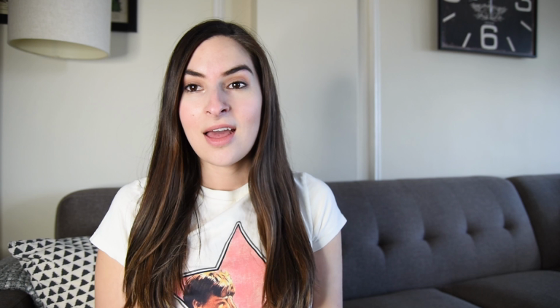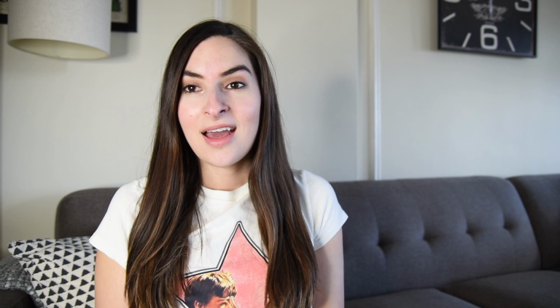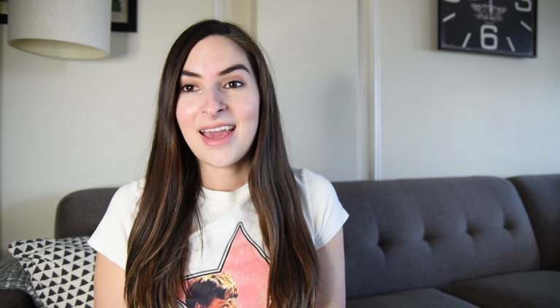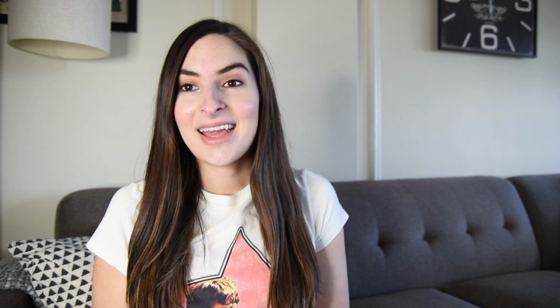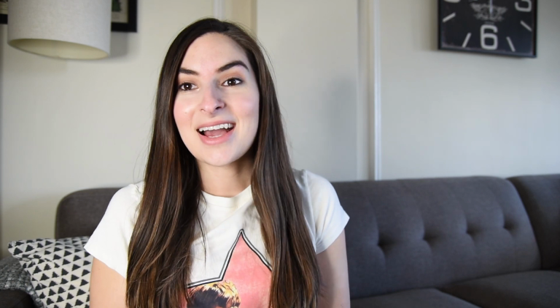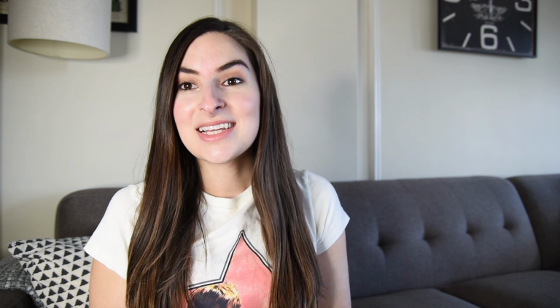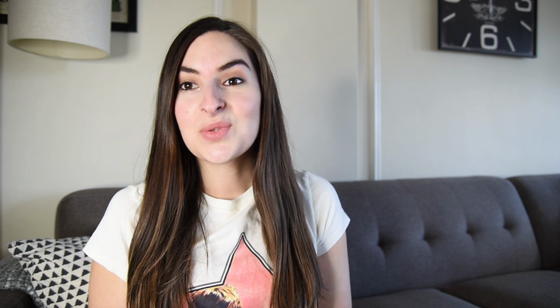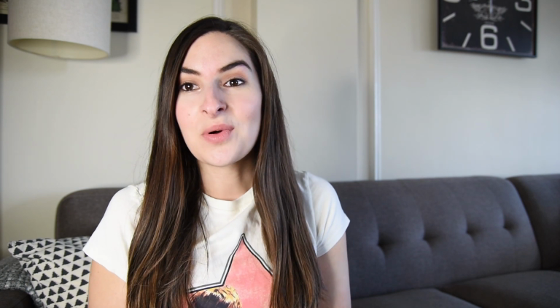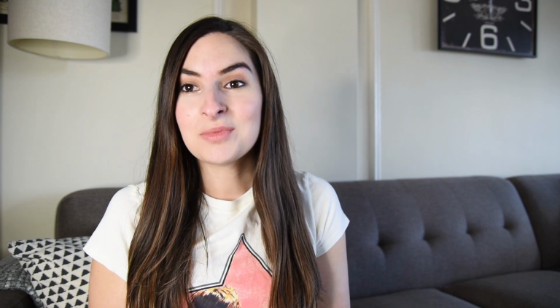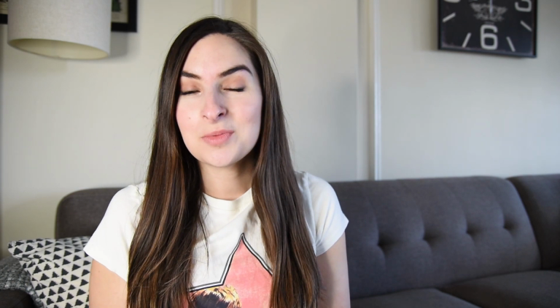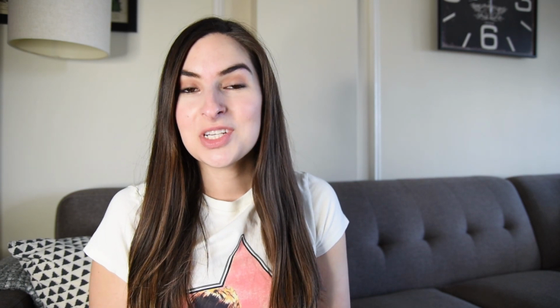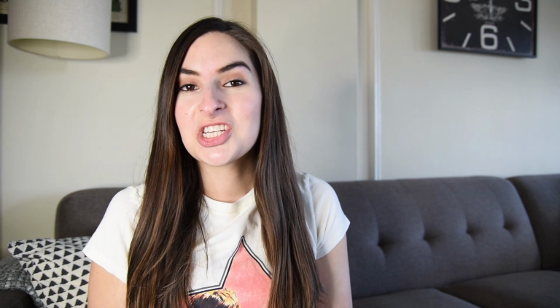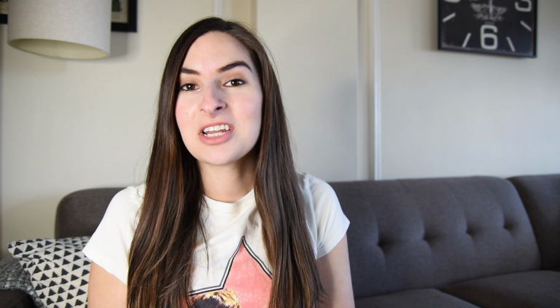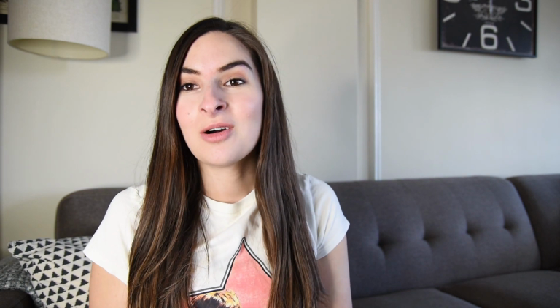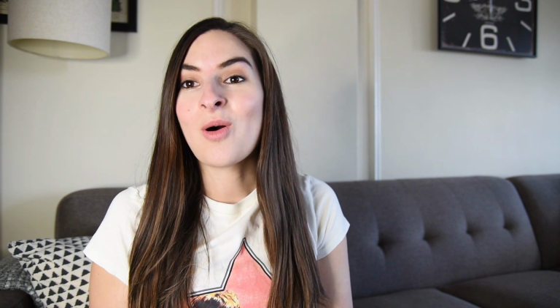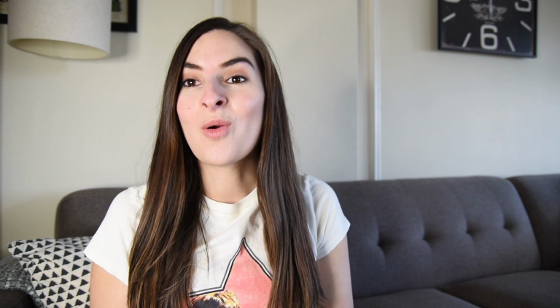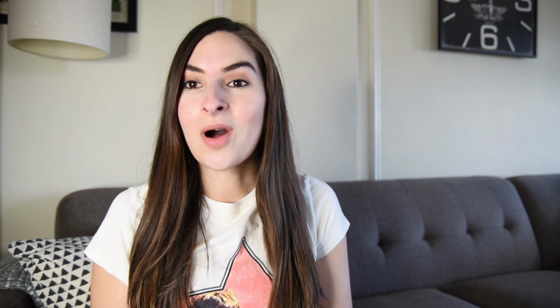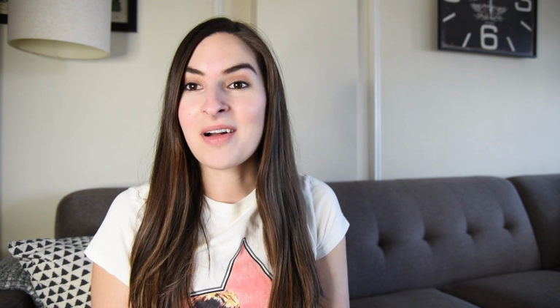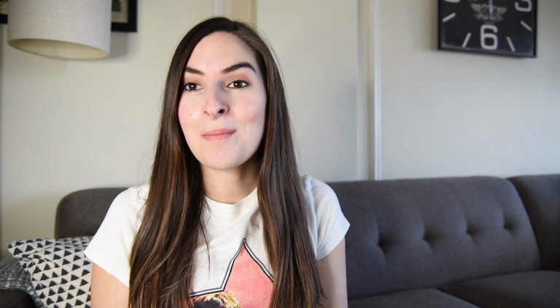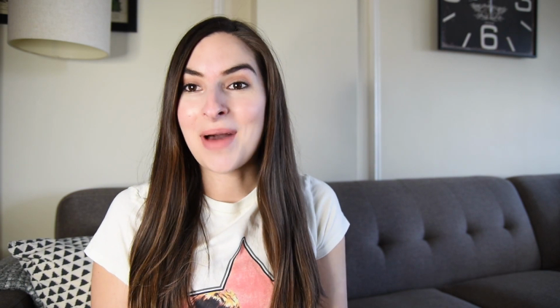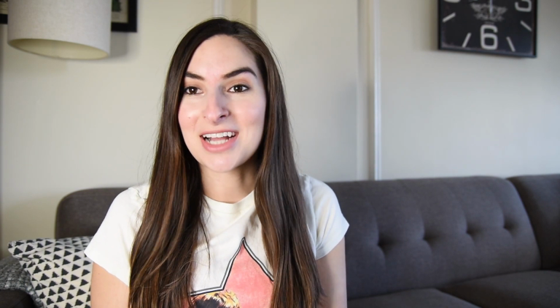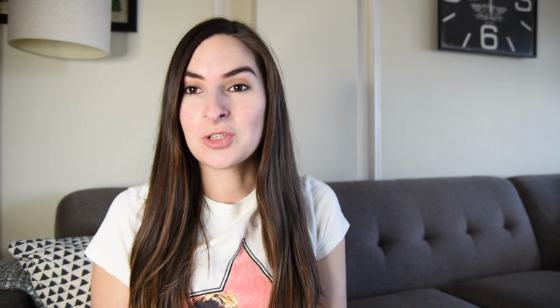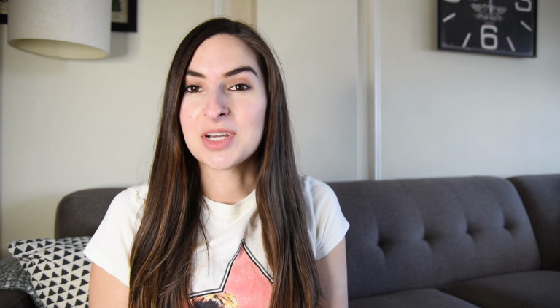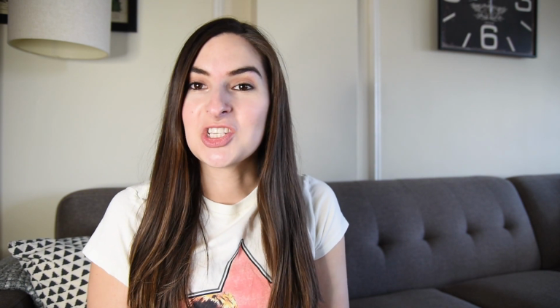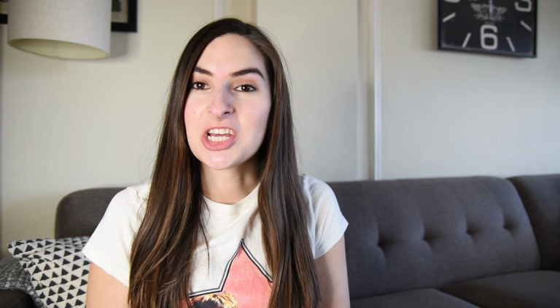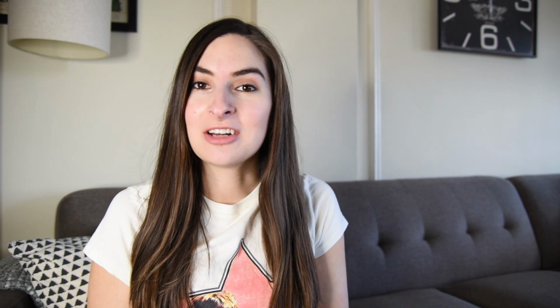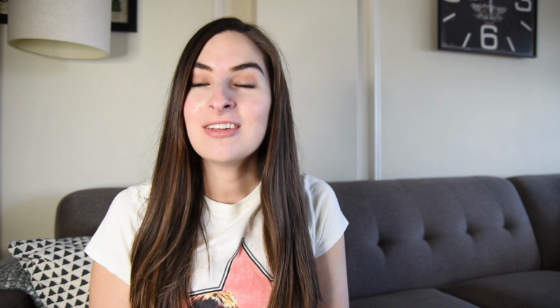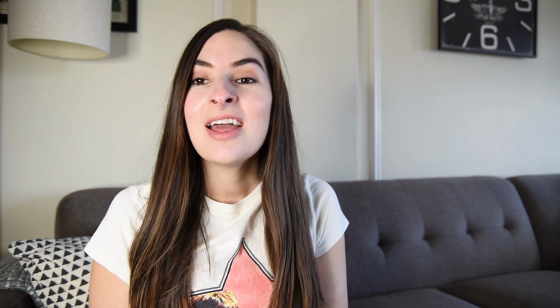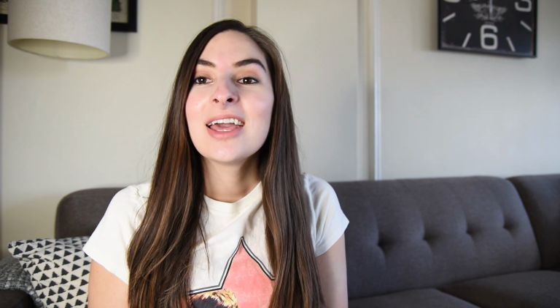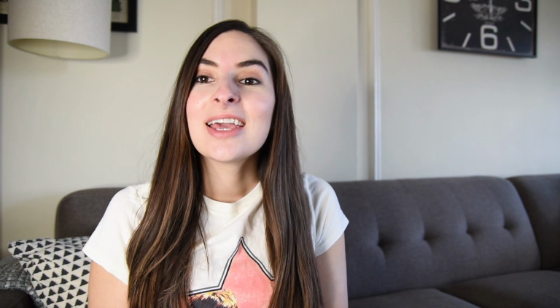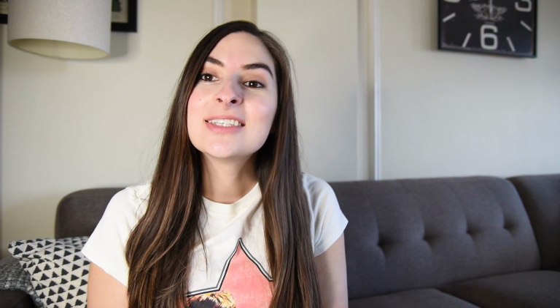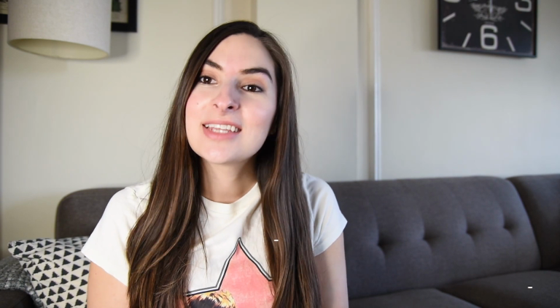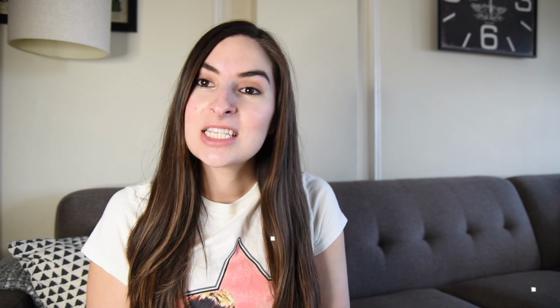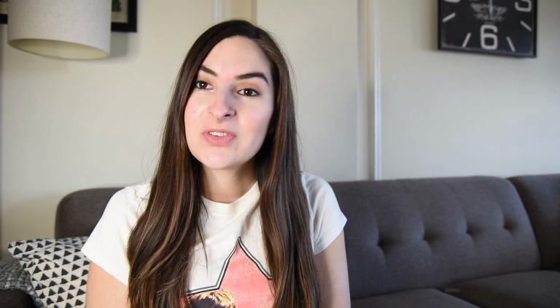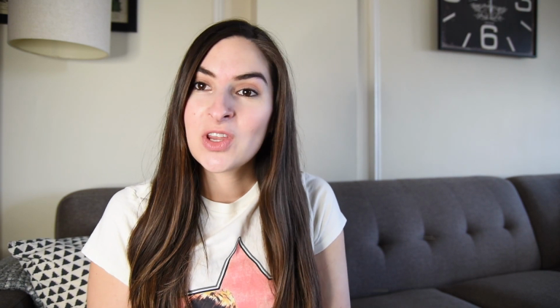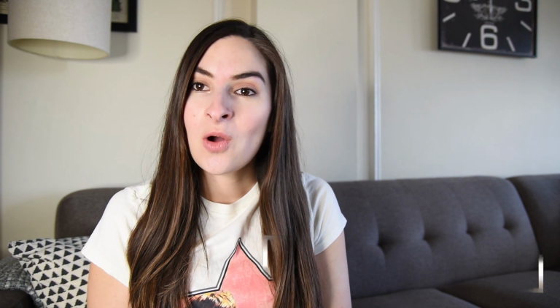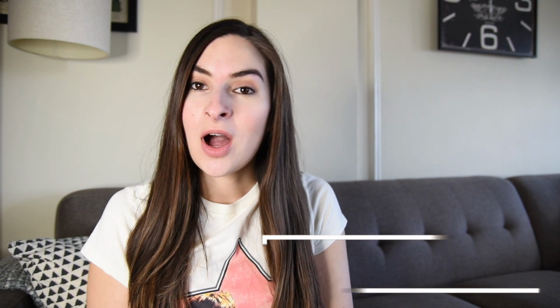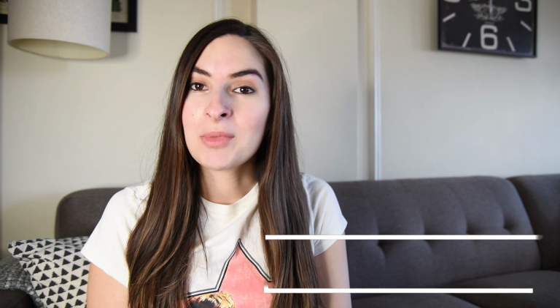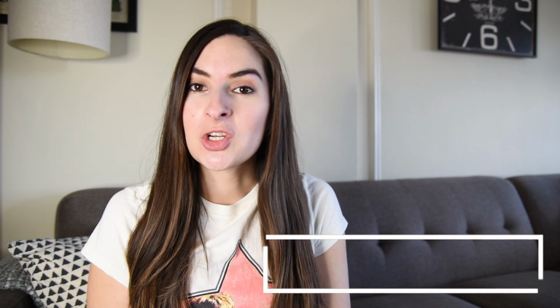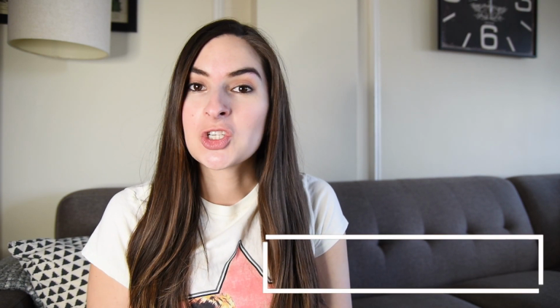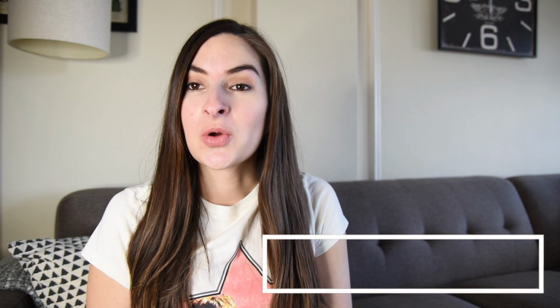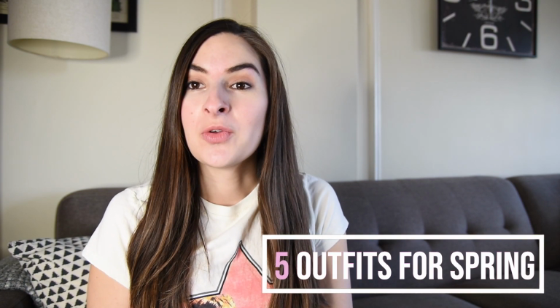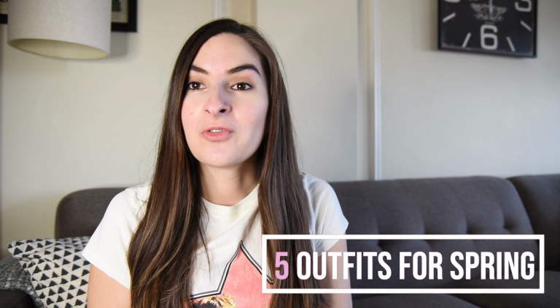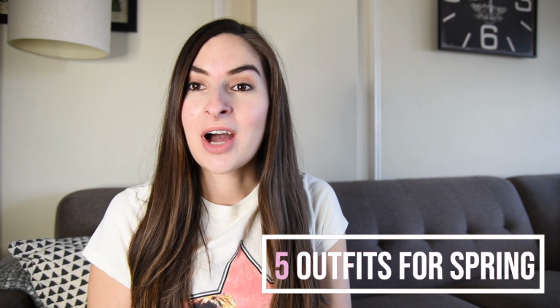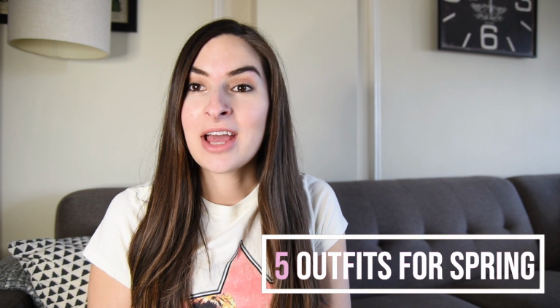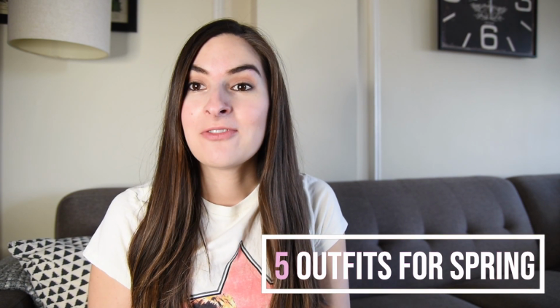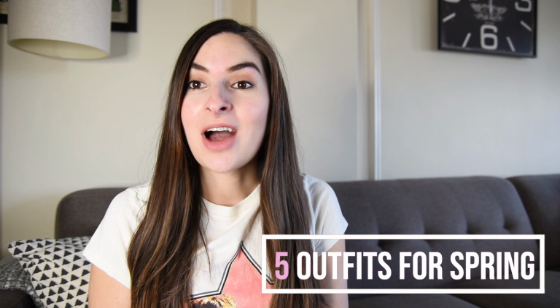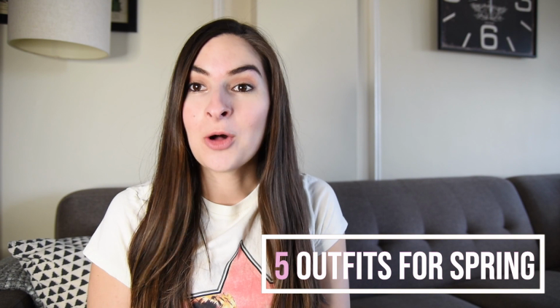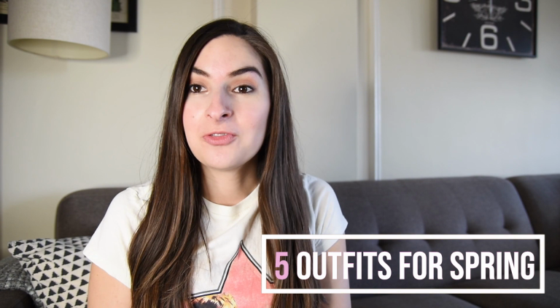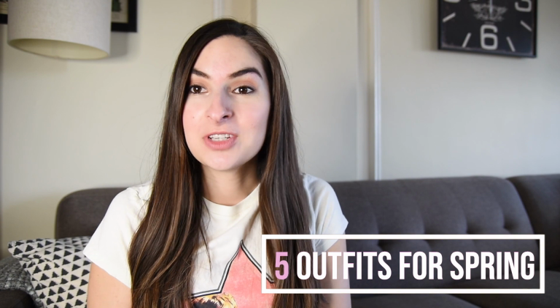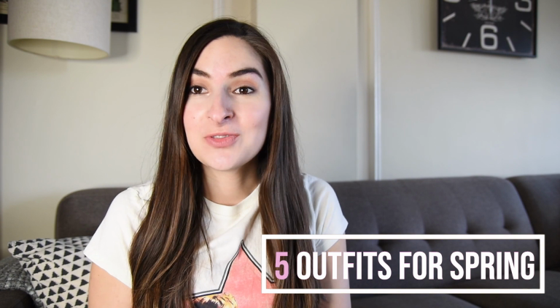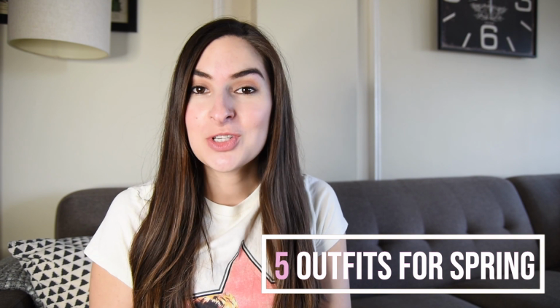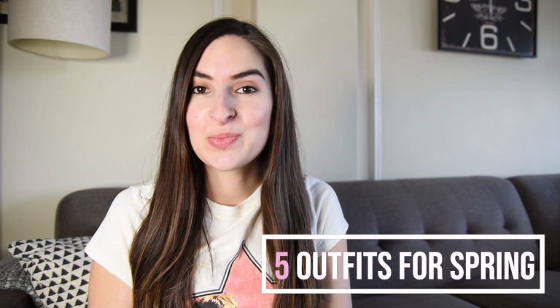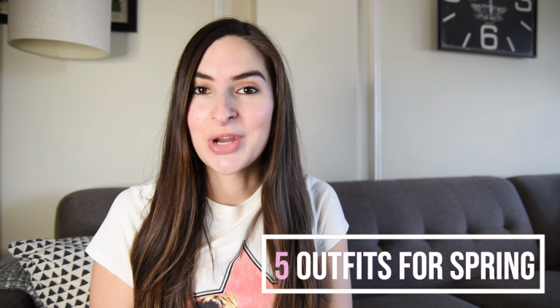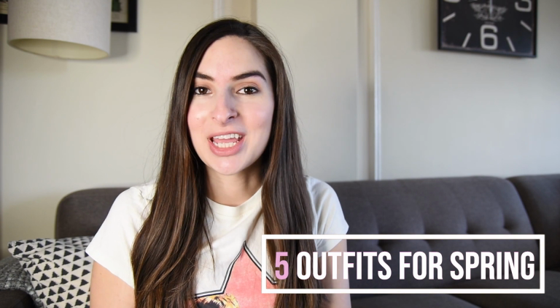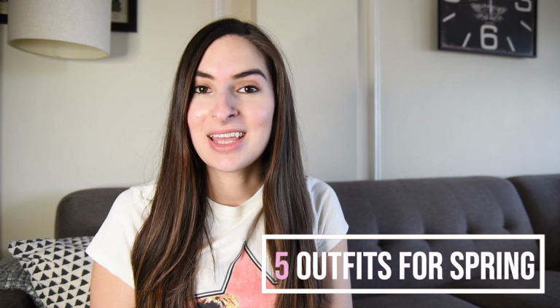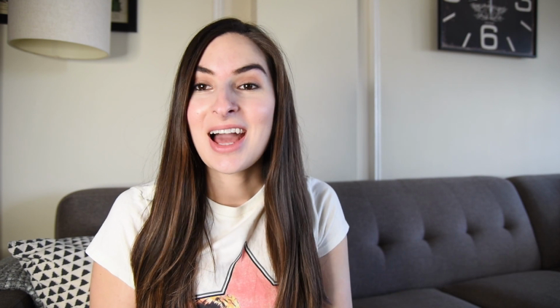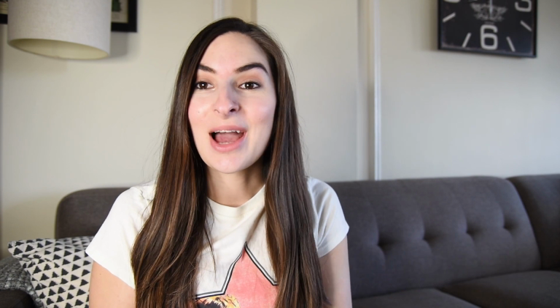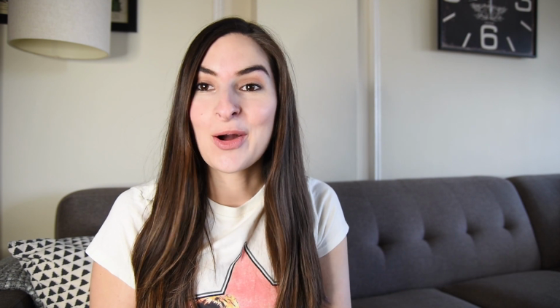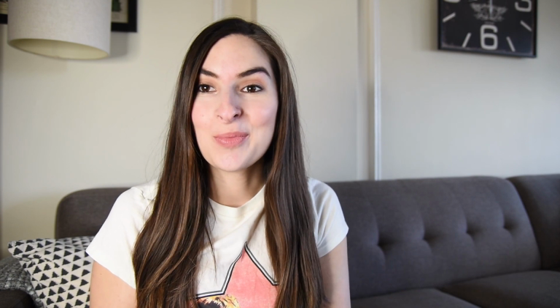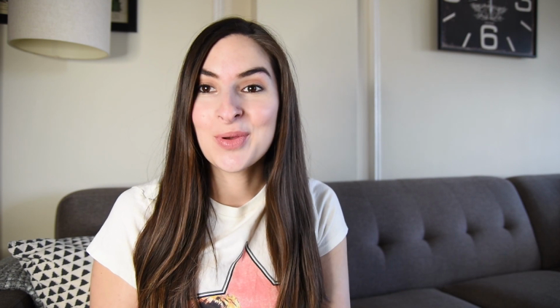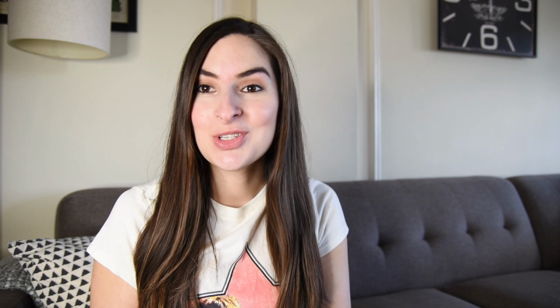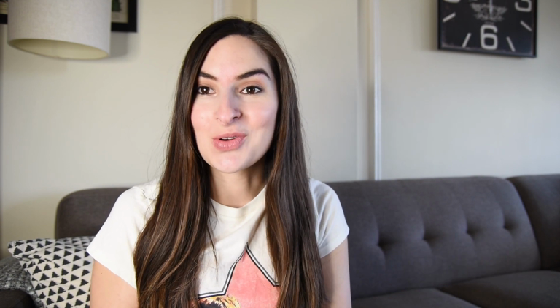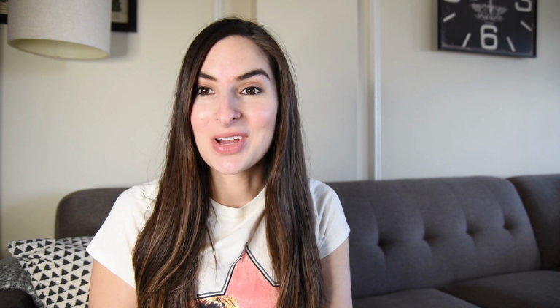Hey guys, welcome to my channel or welcome back to my channel. In today's video I'm gonna show you five outfits for spring. I hope you enjoy.